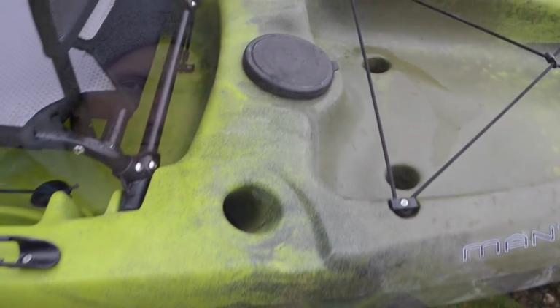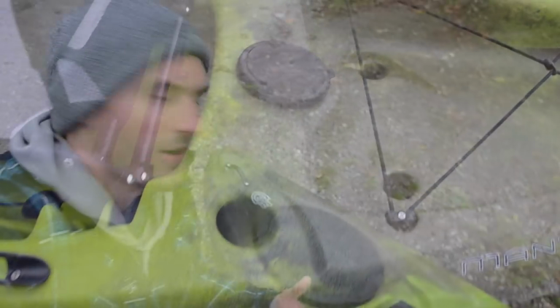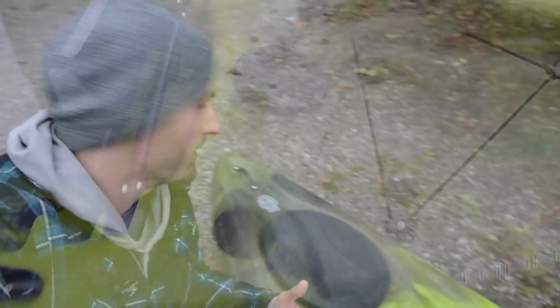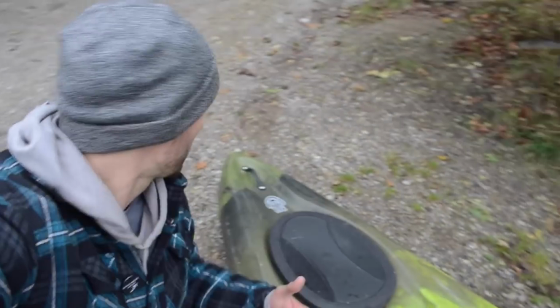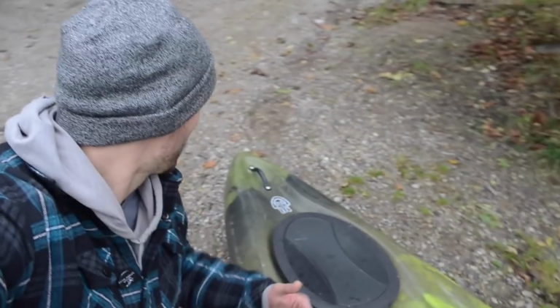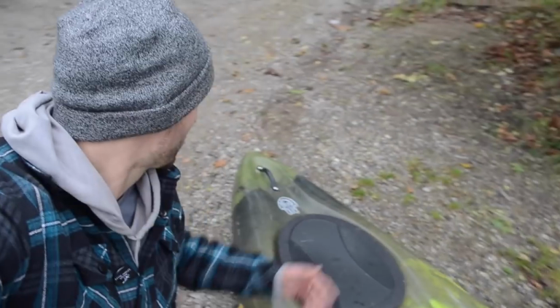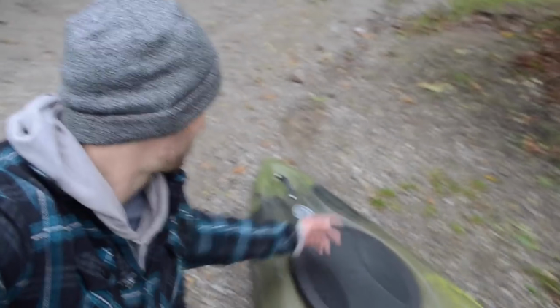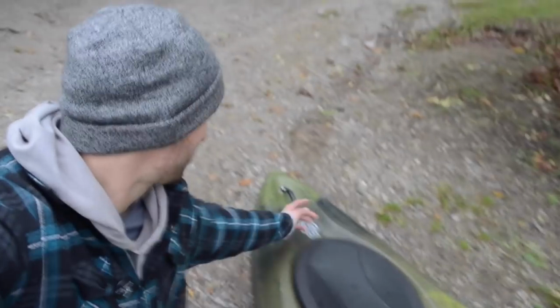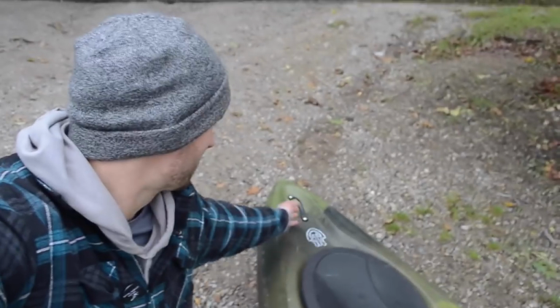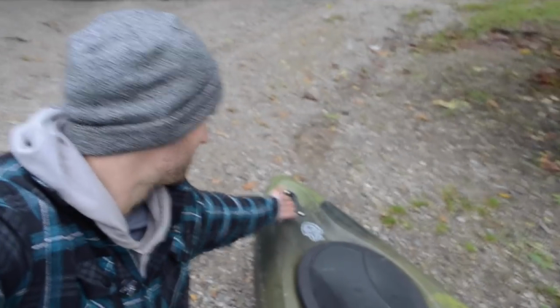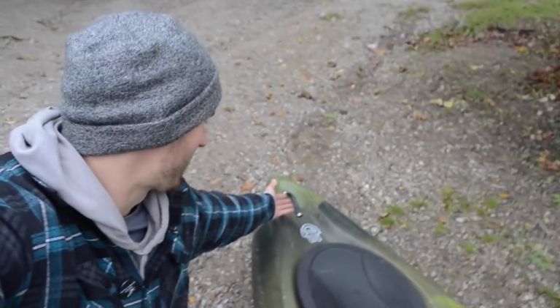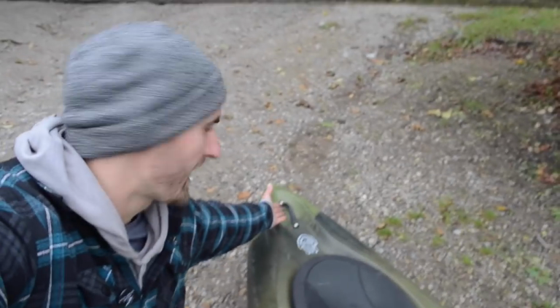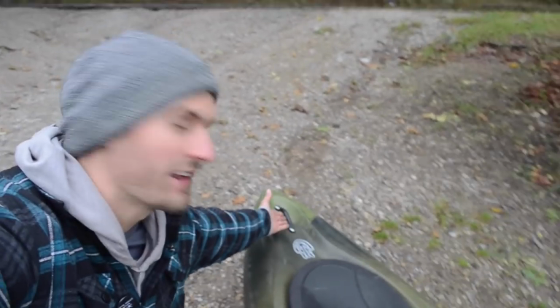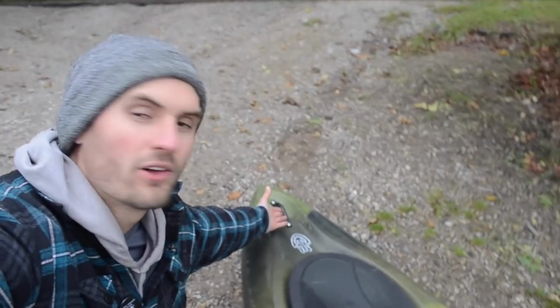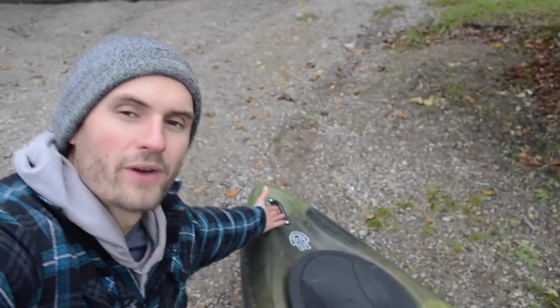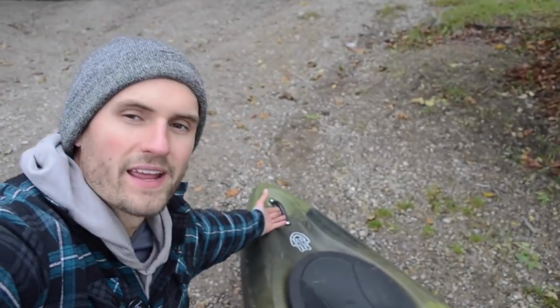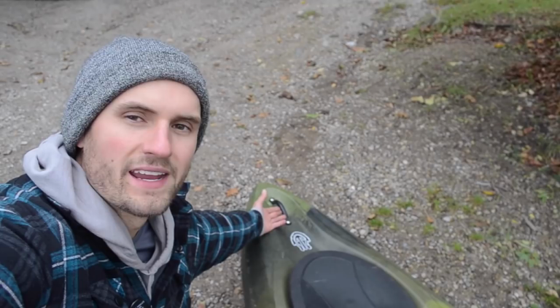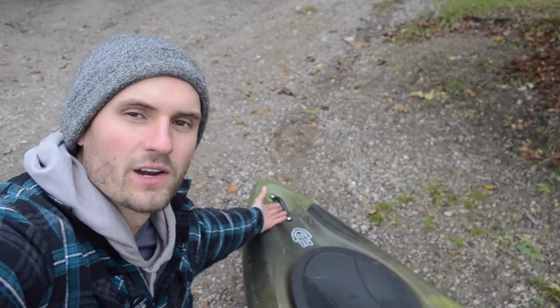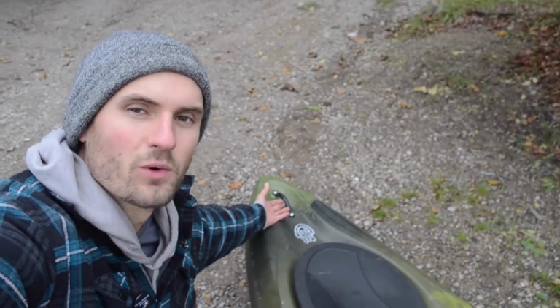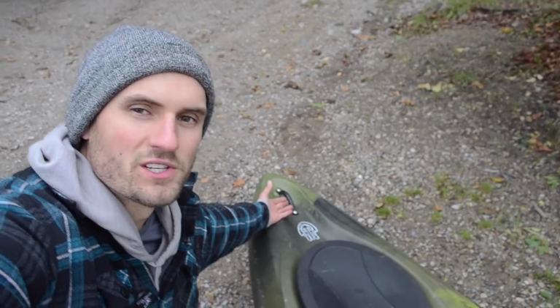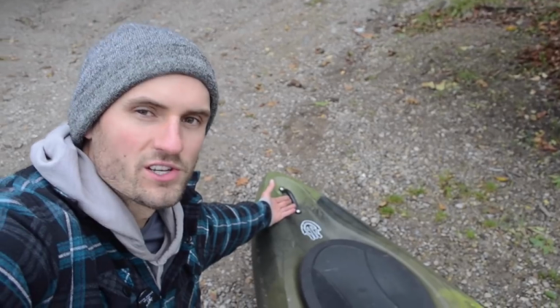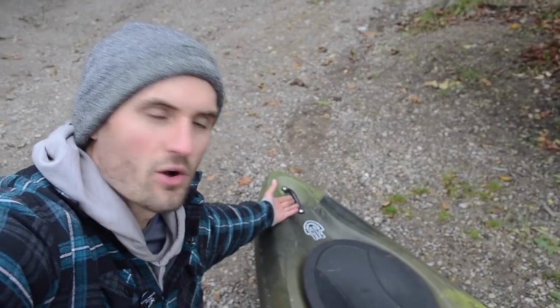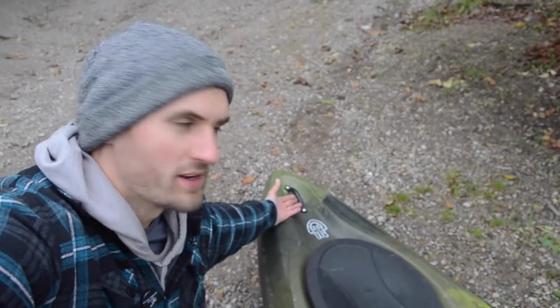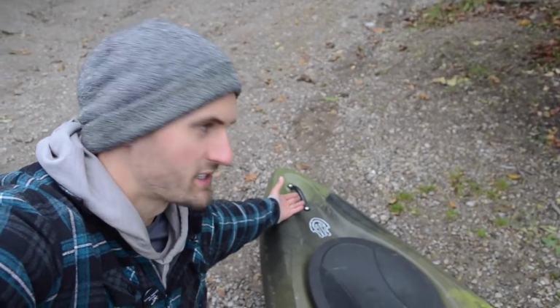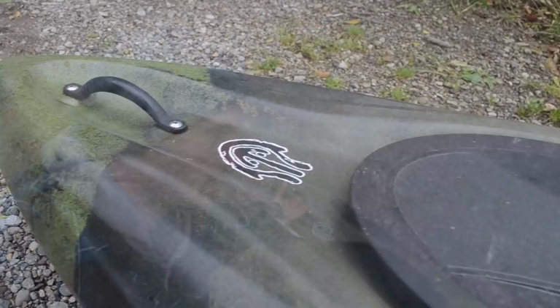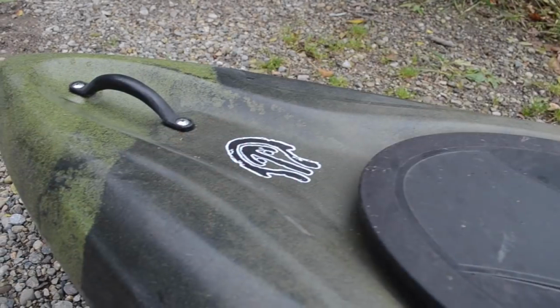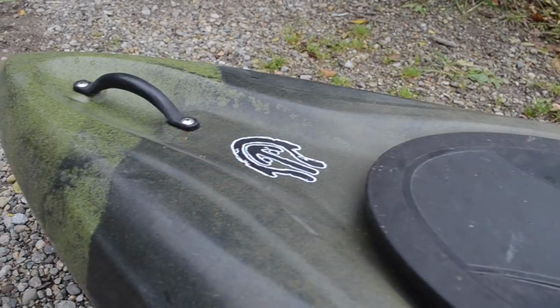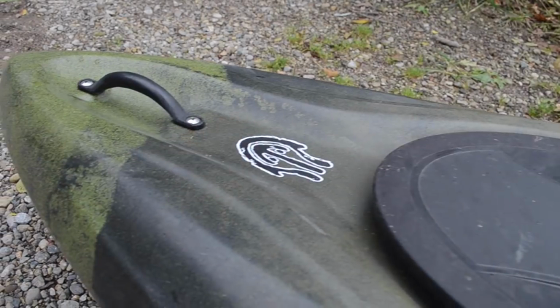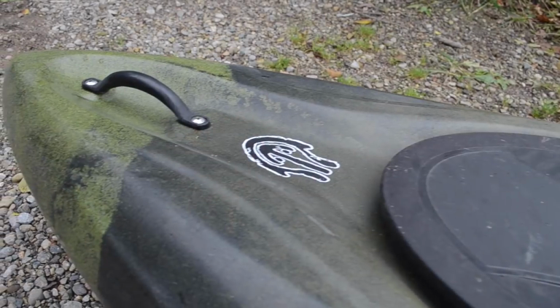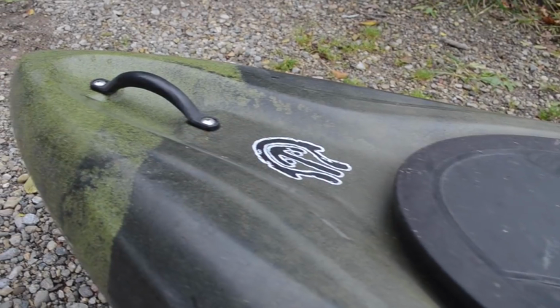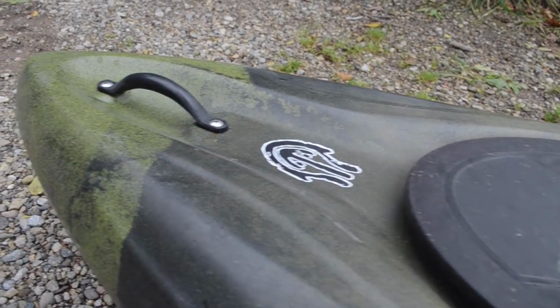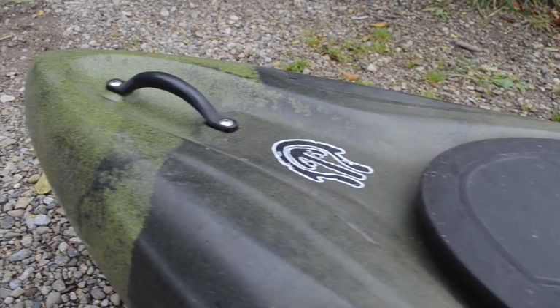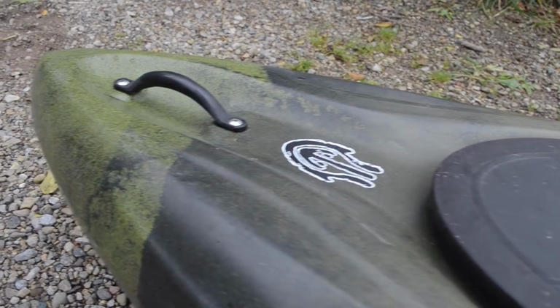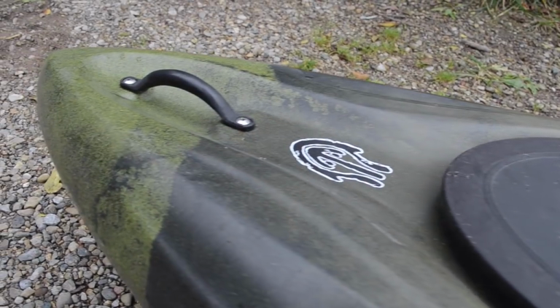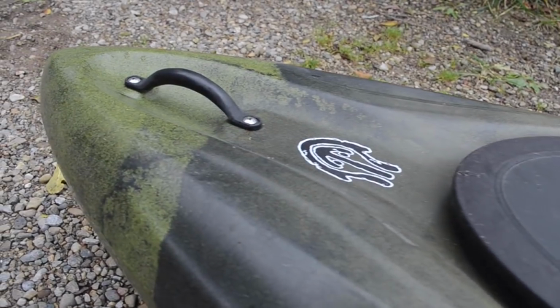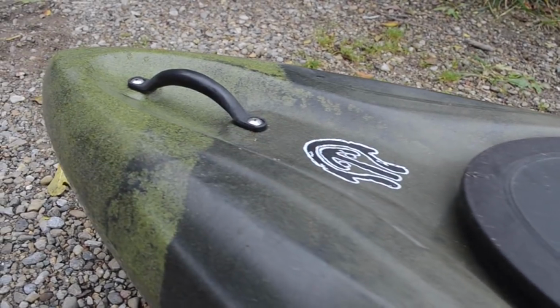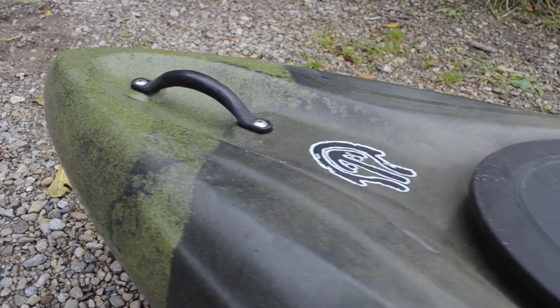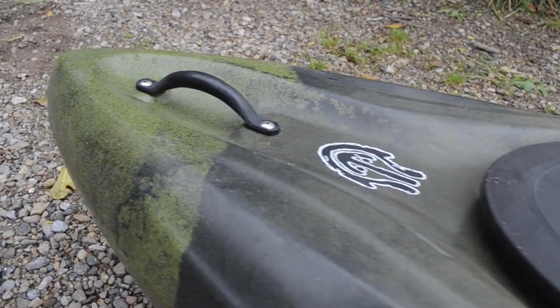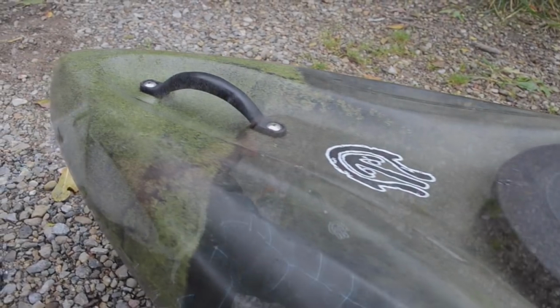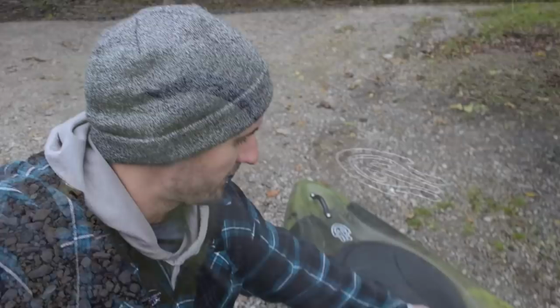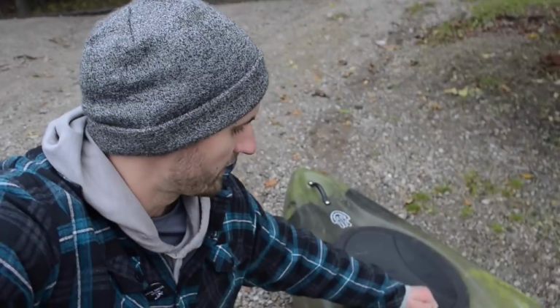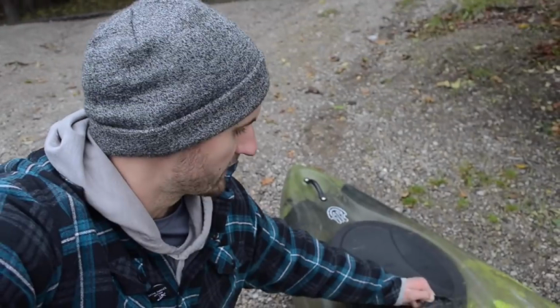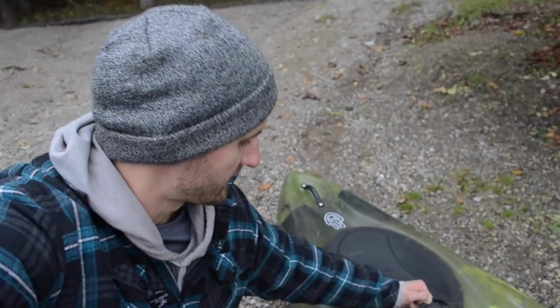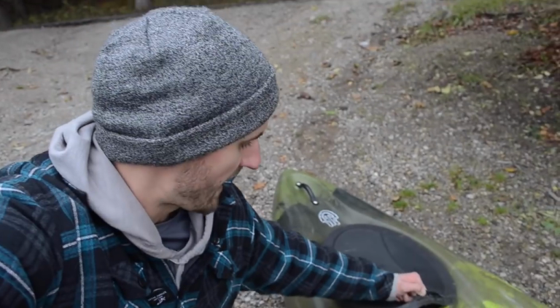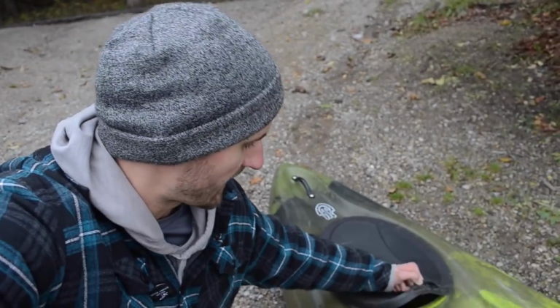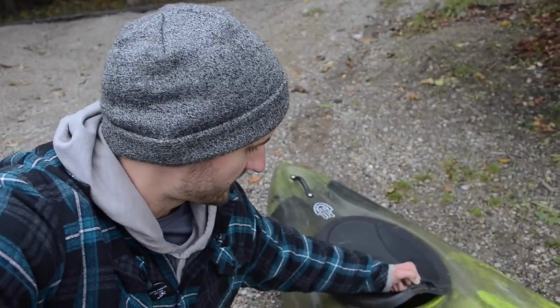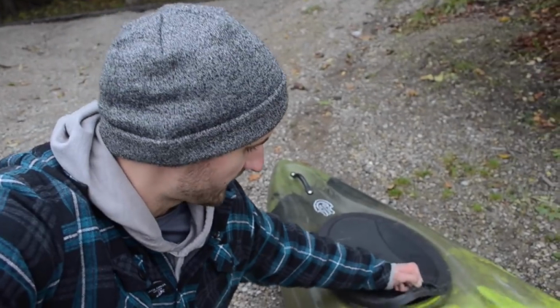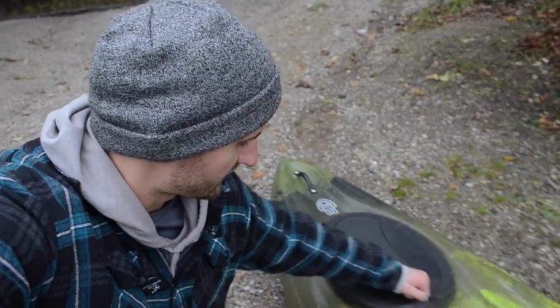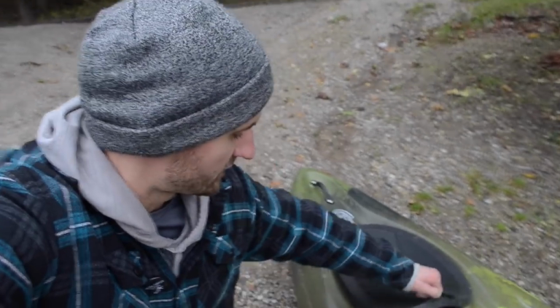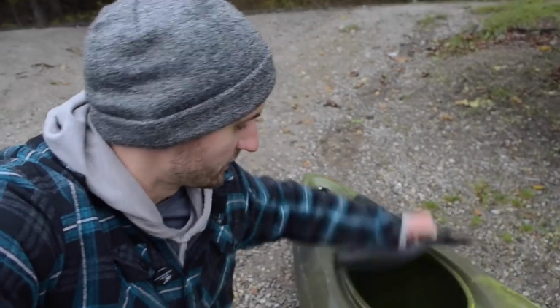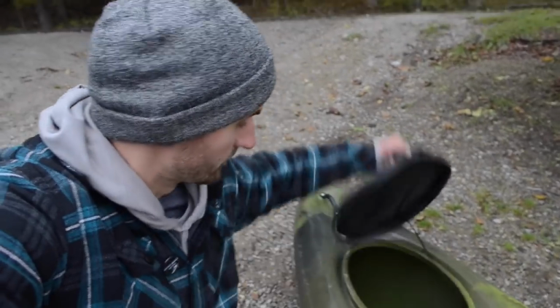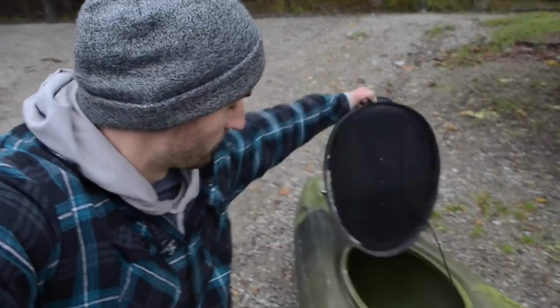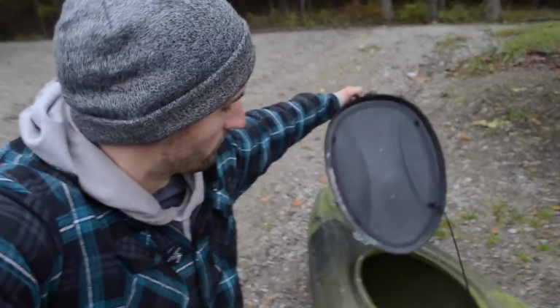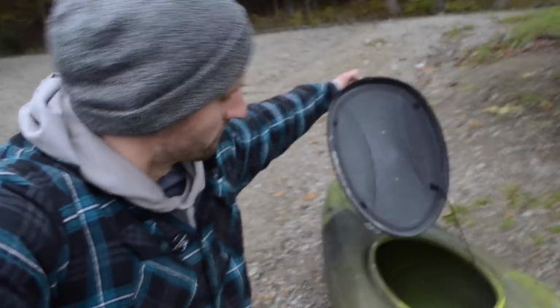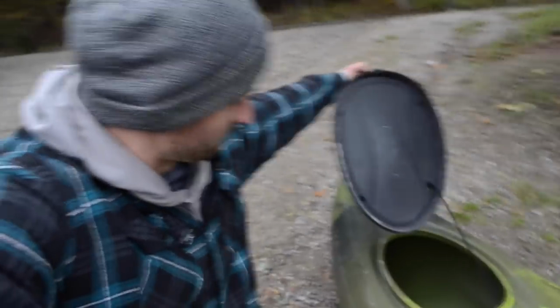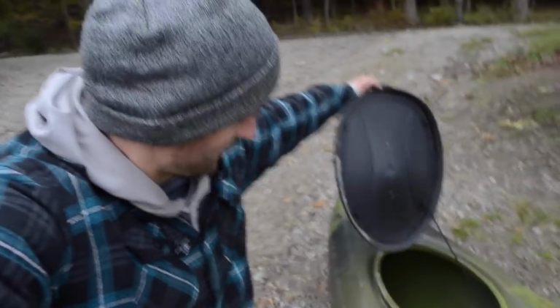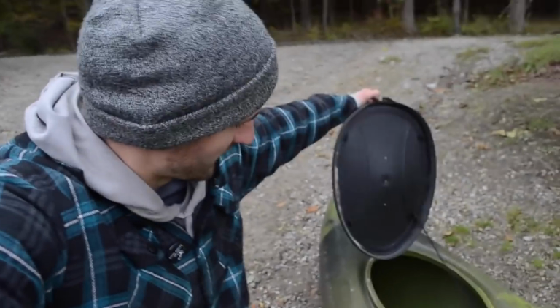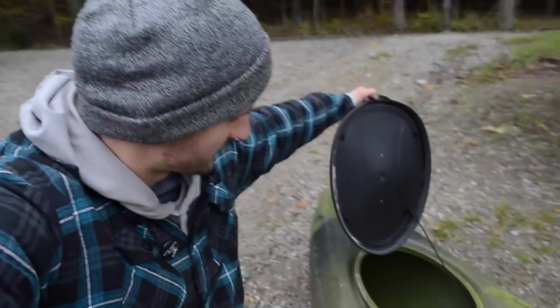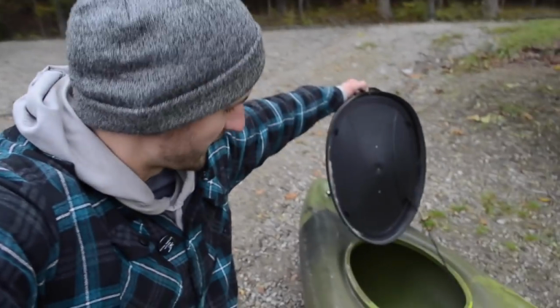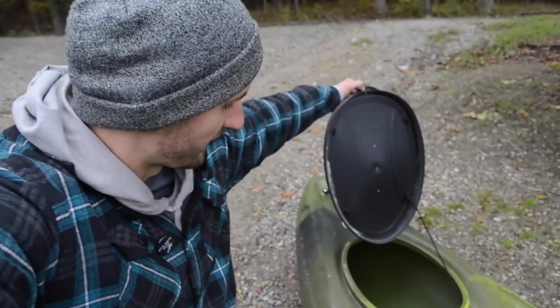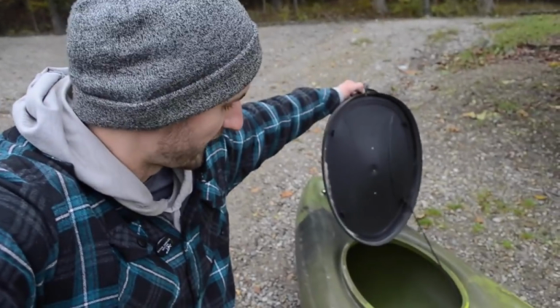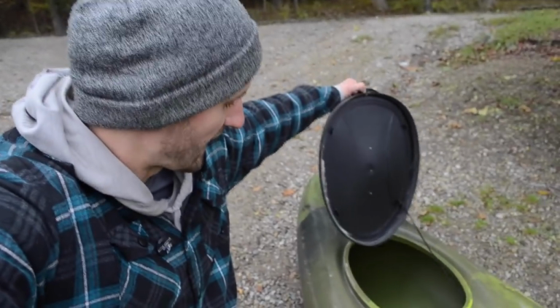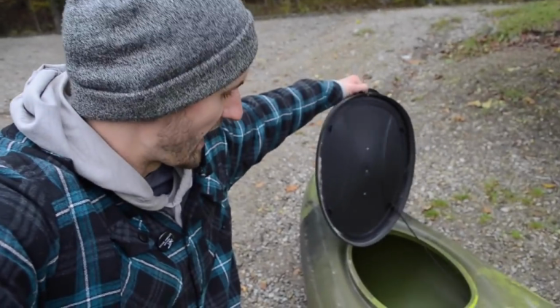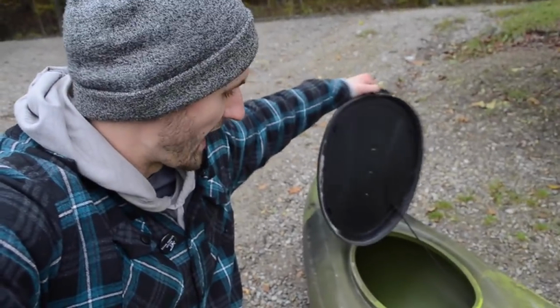Up front of the rig, you see that there's a handle right here, which is always clutch. And then on top of that there is access to the inside of the kayak.